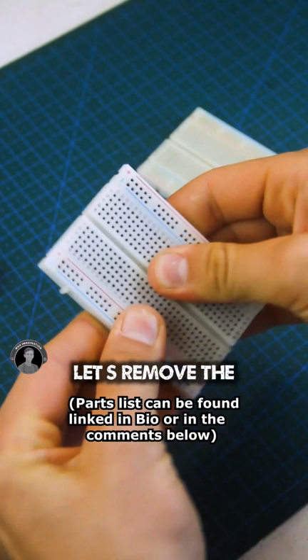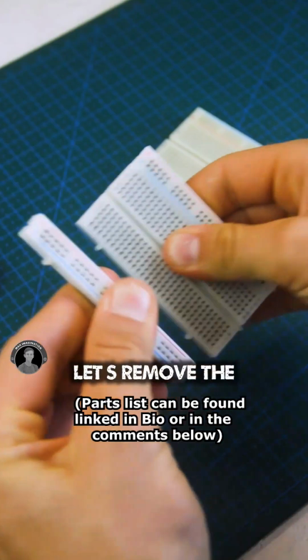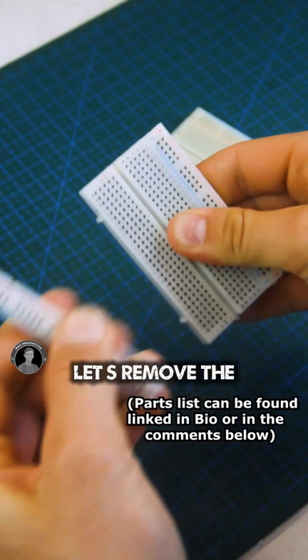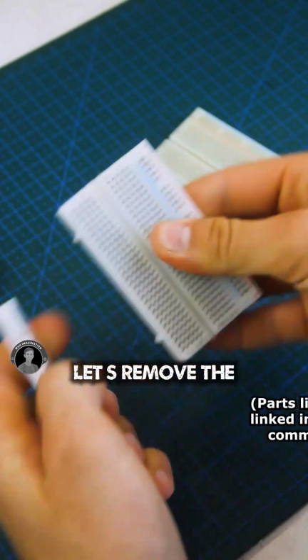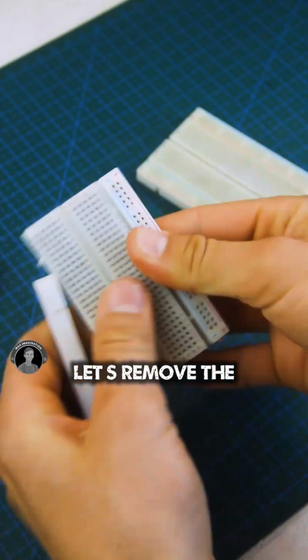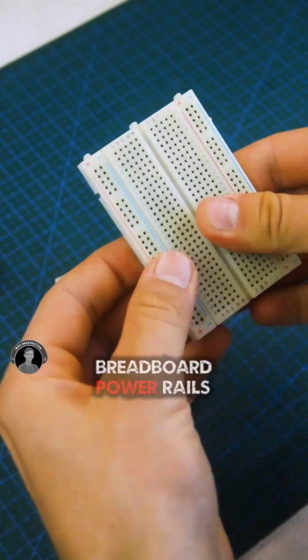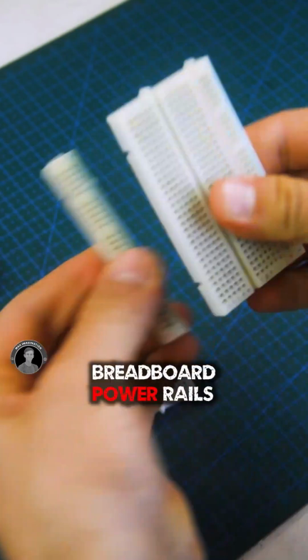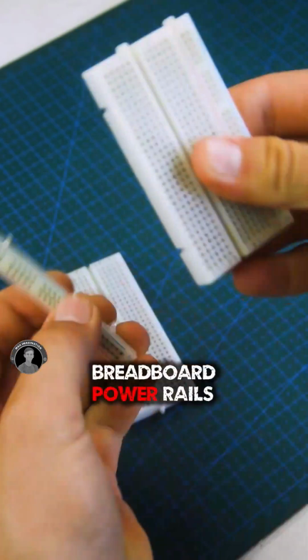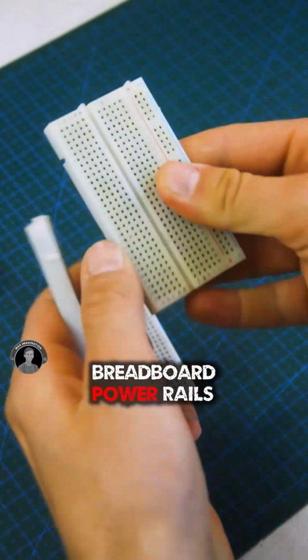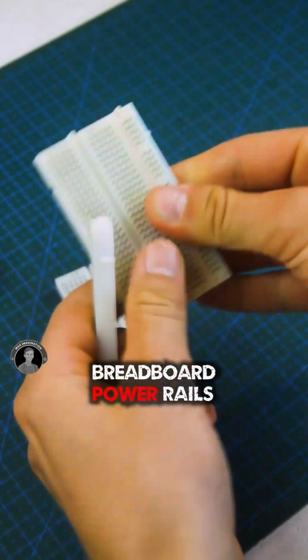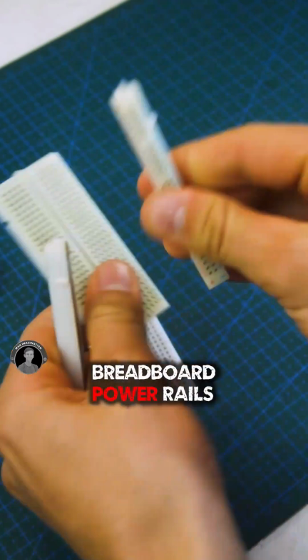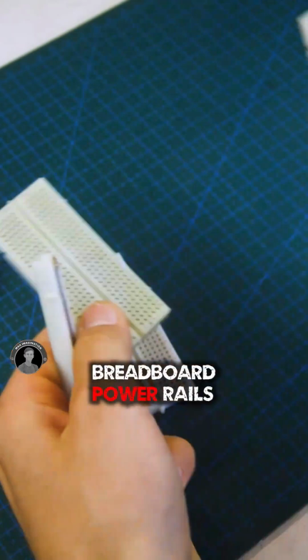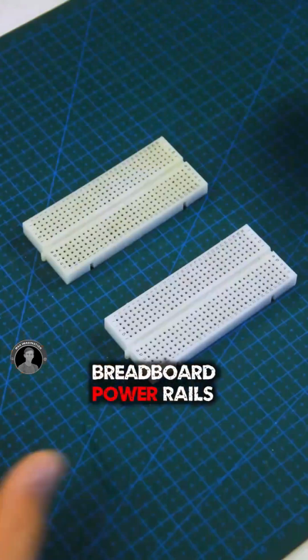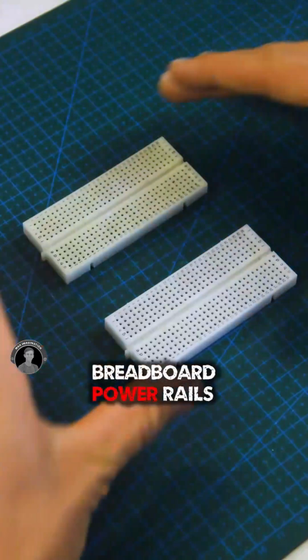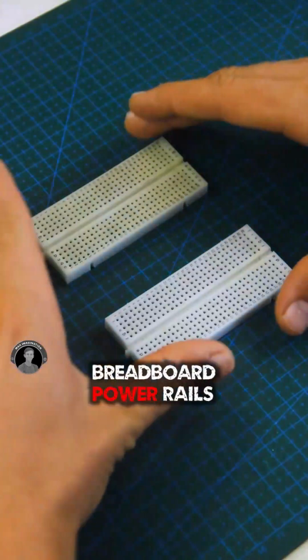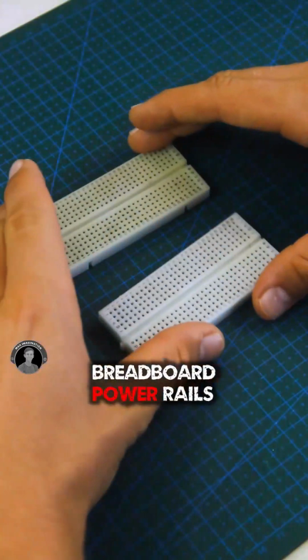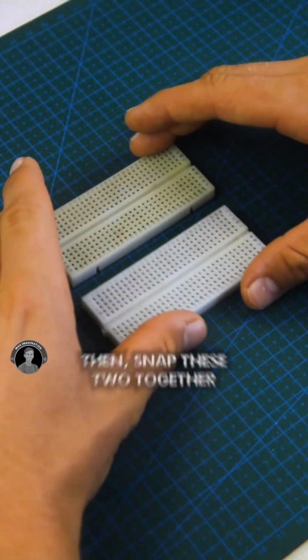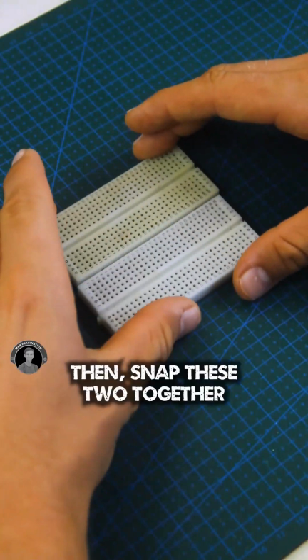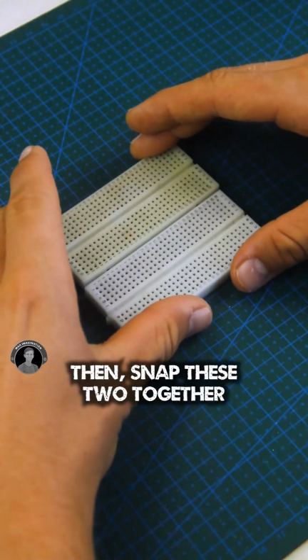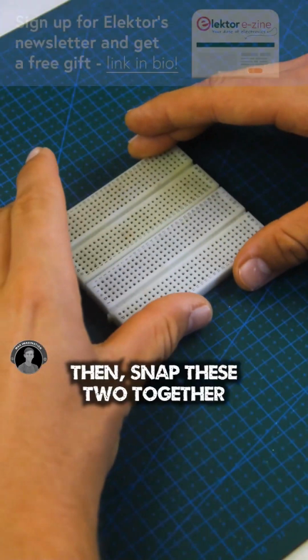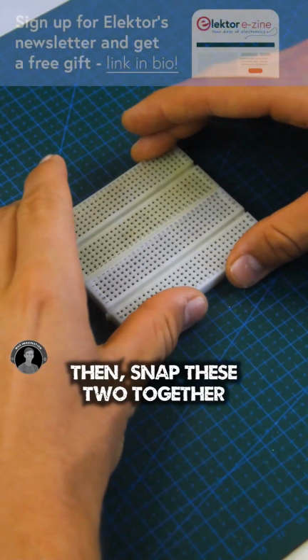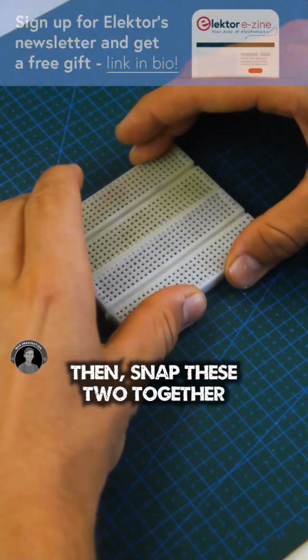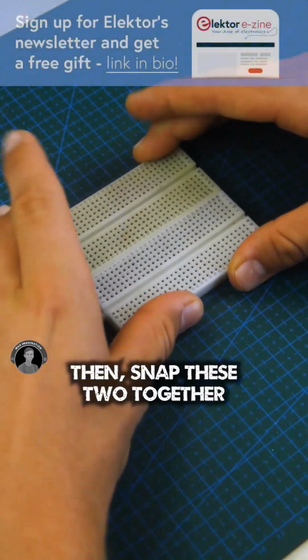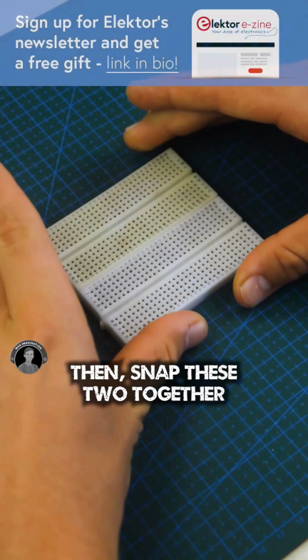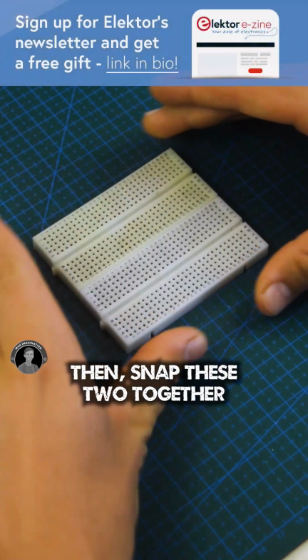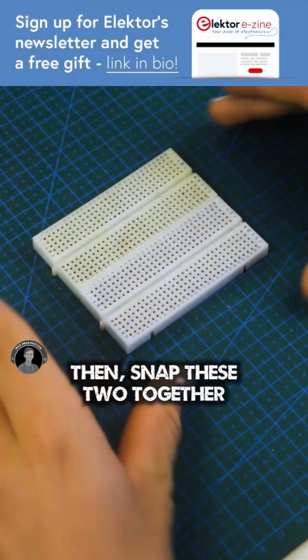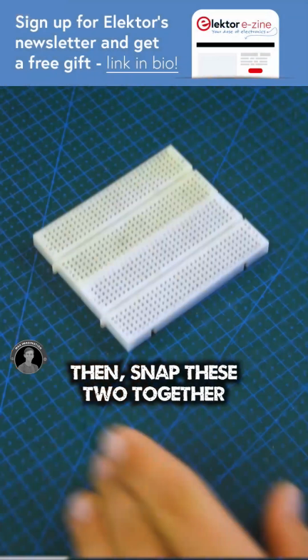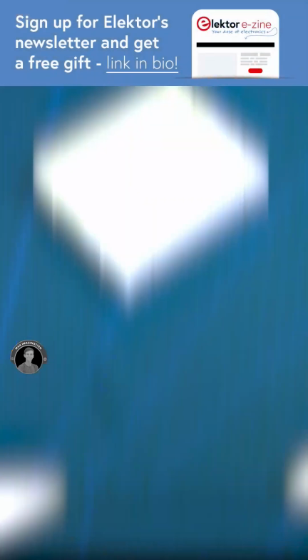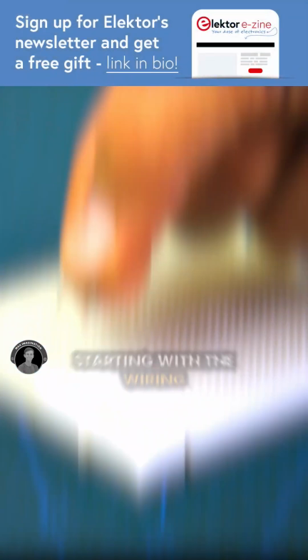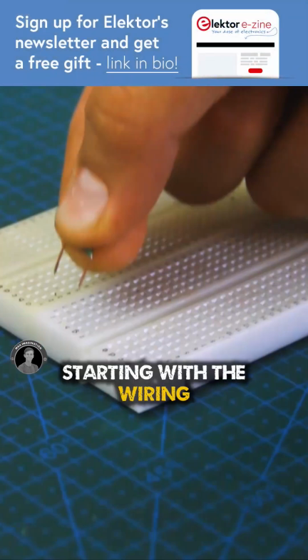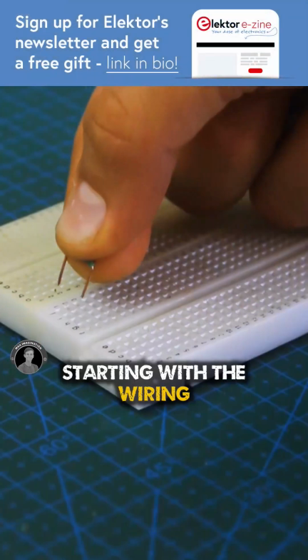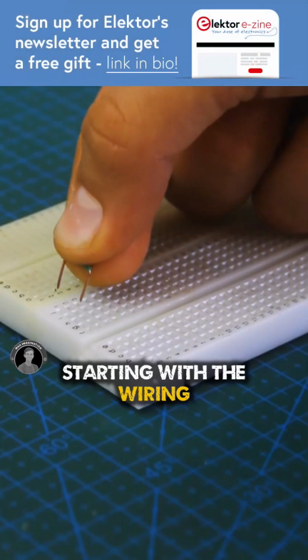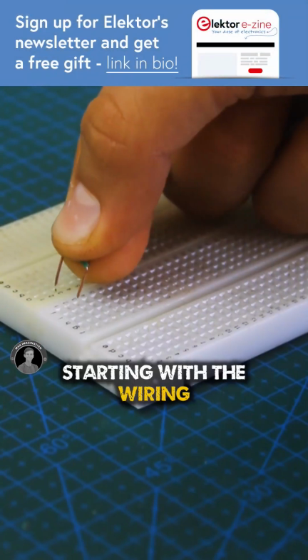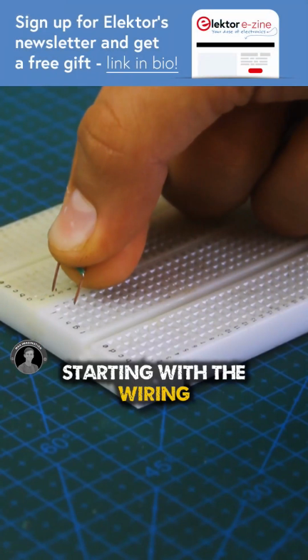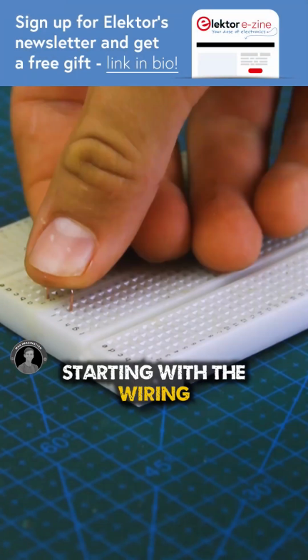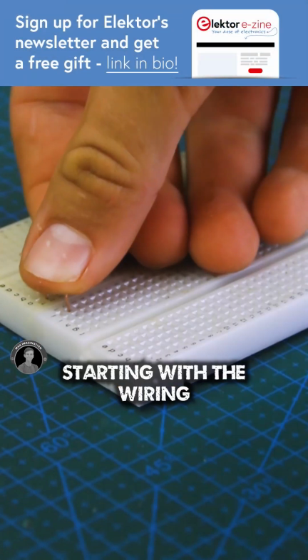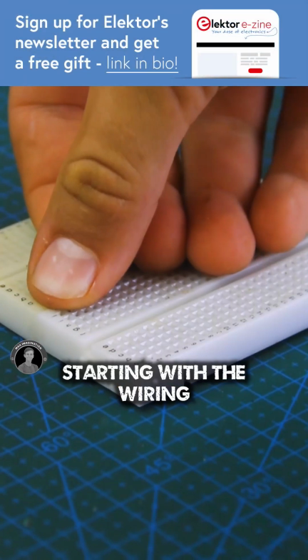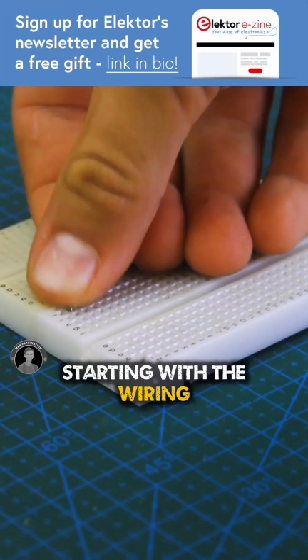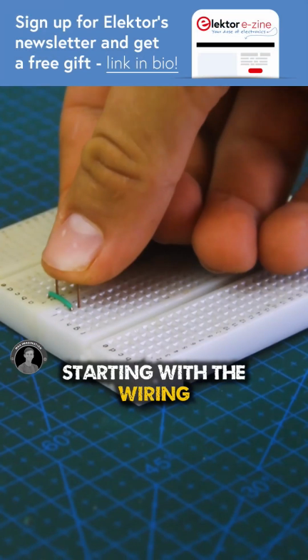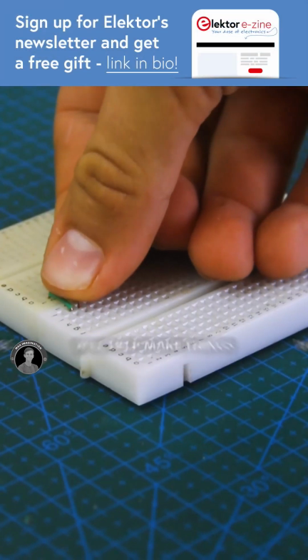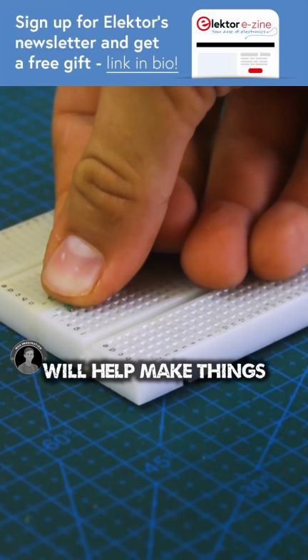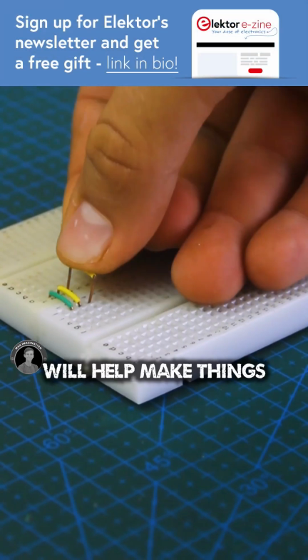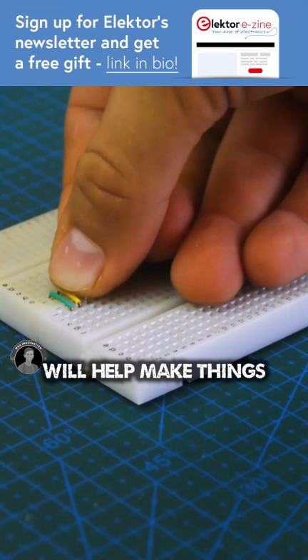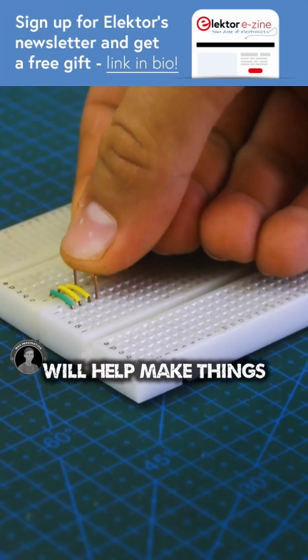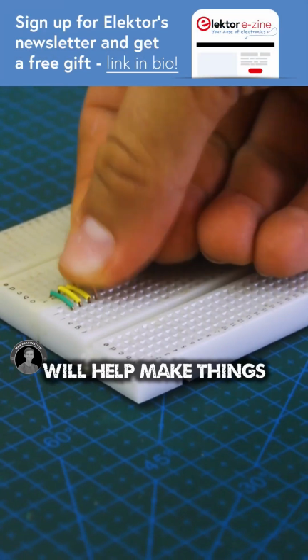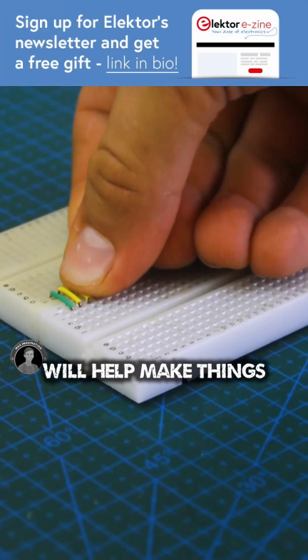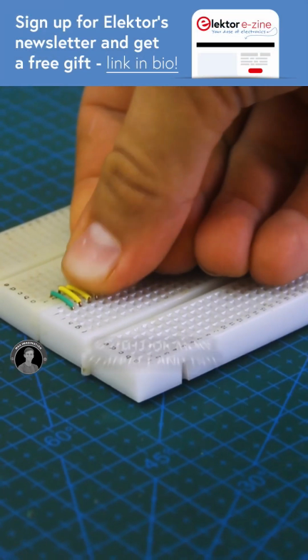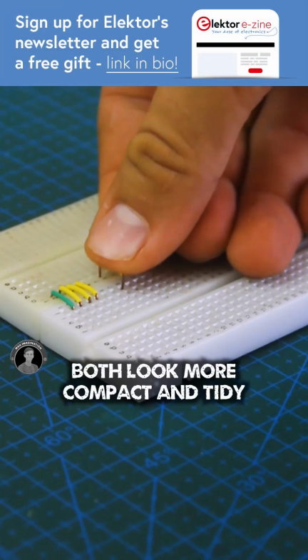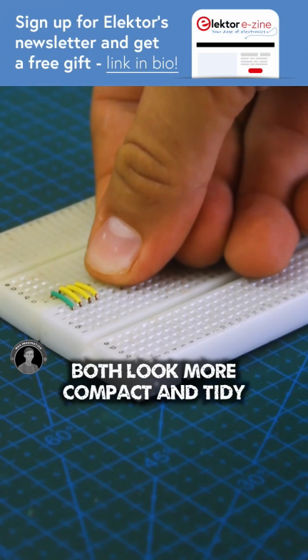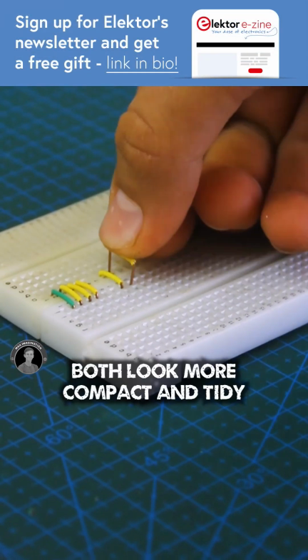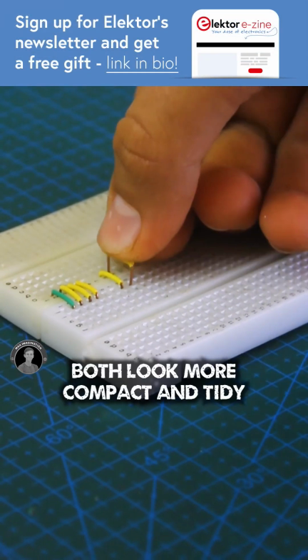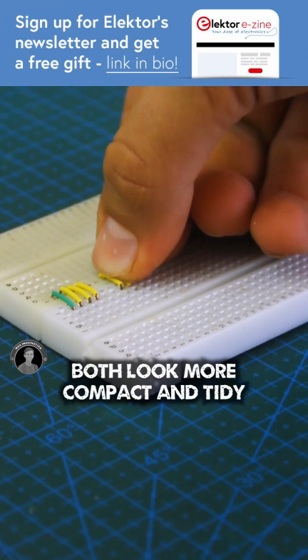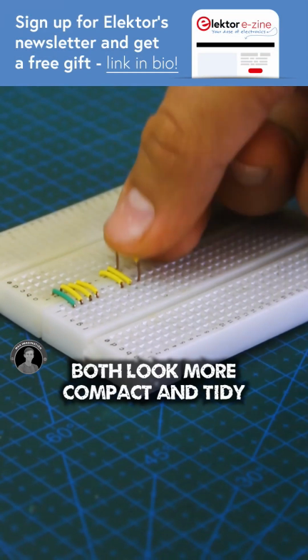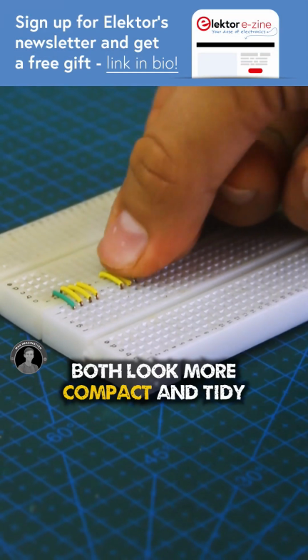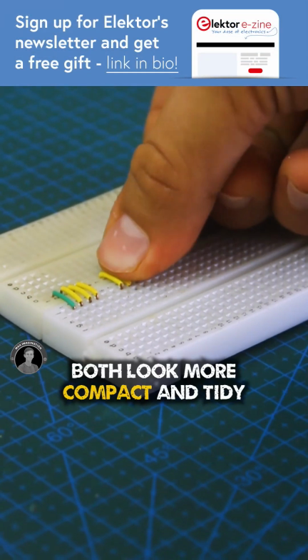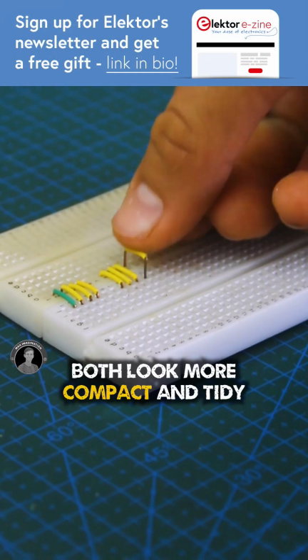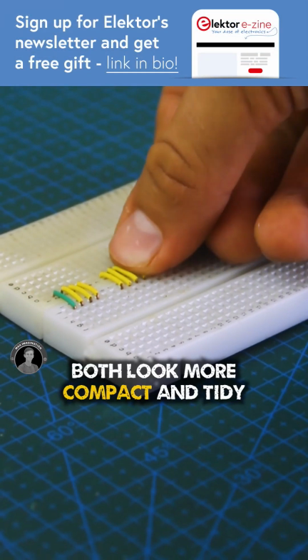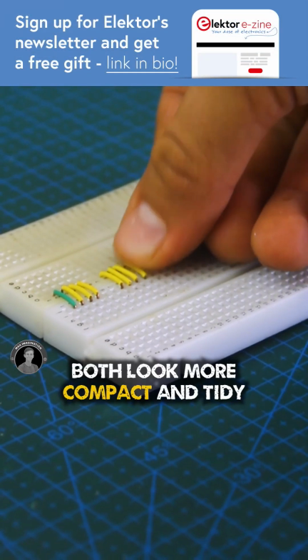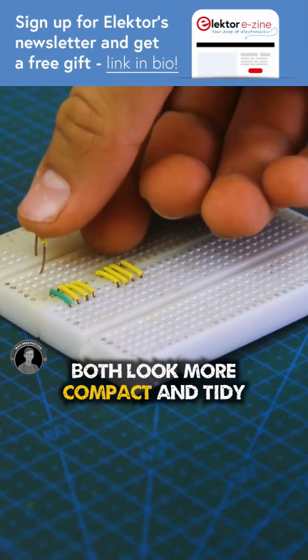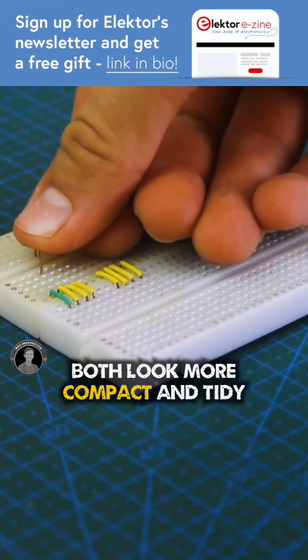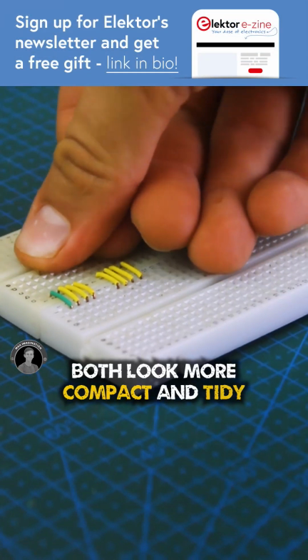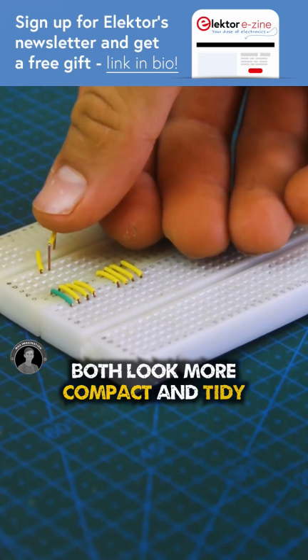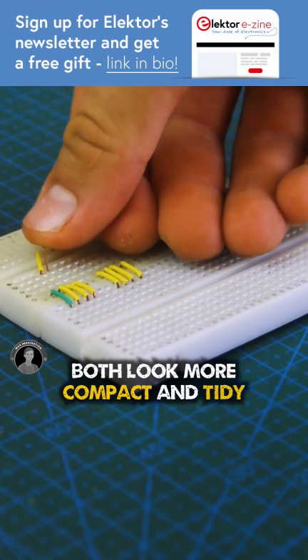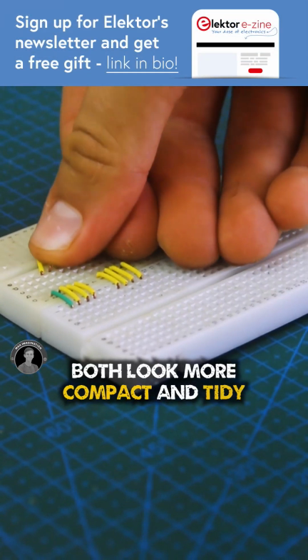Let's remove the breadboard power rails, then snap these two together. Starting with the wiring will help make things both look more compact and tidy.